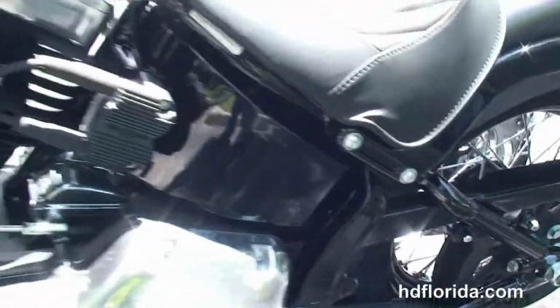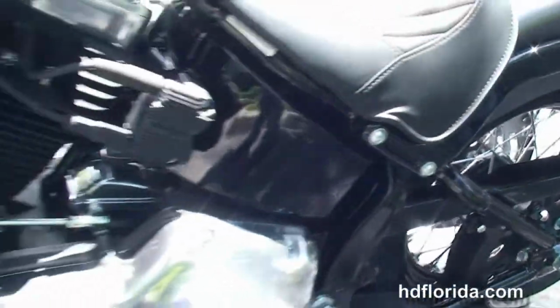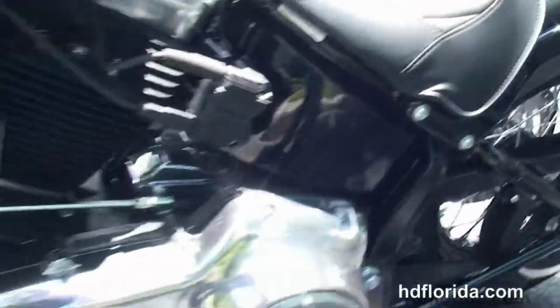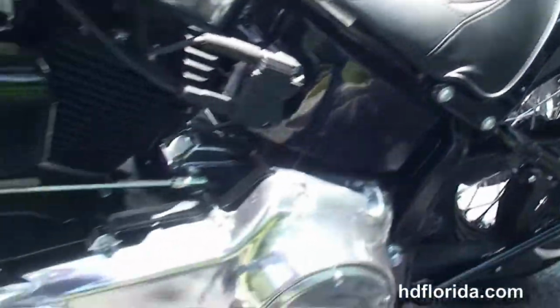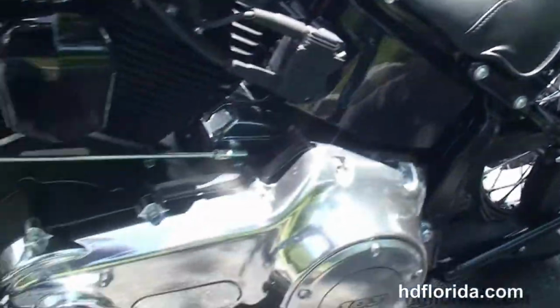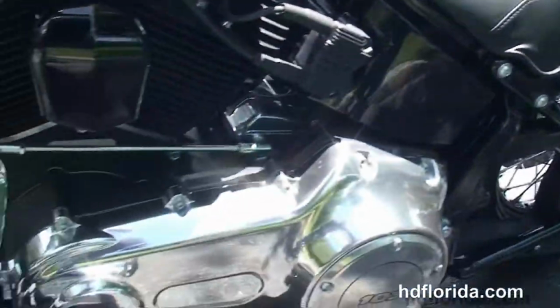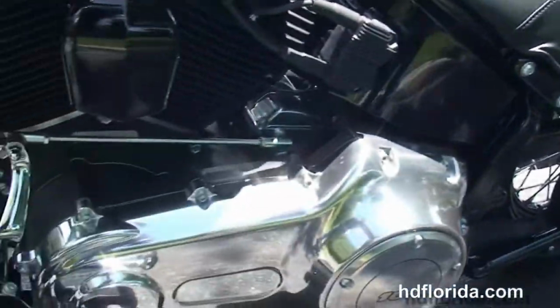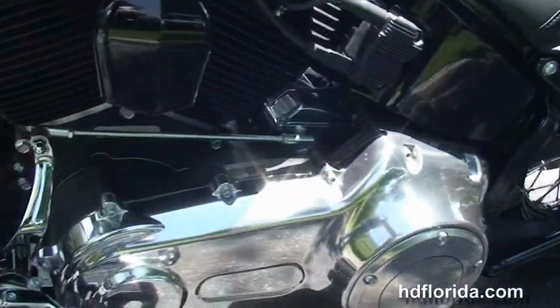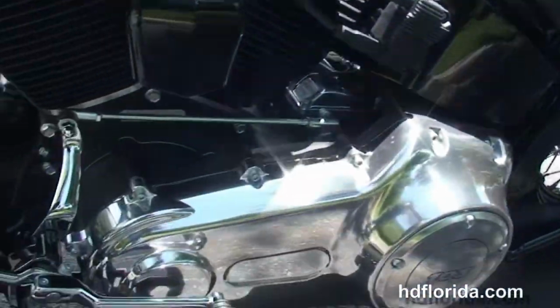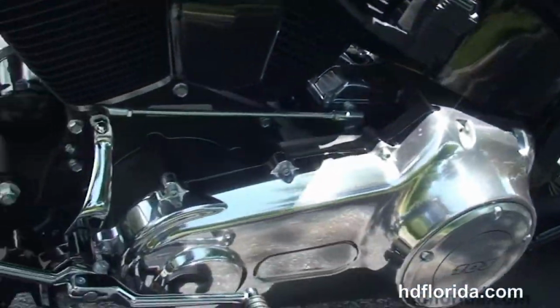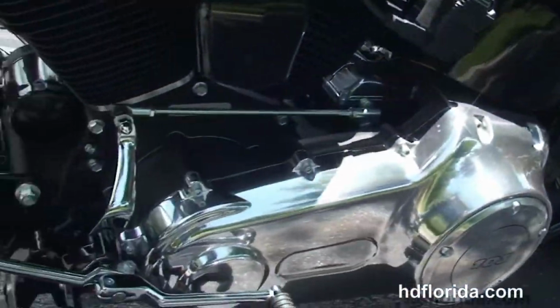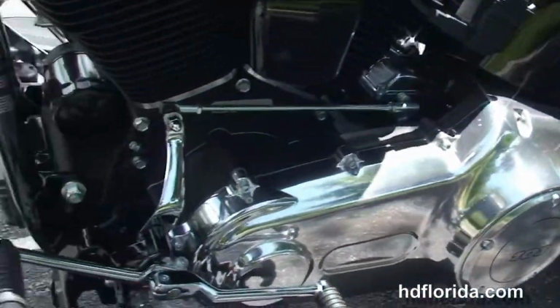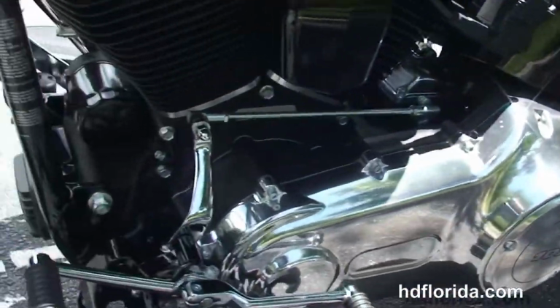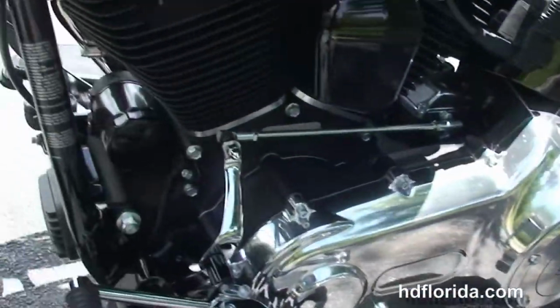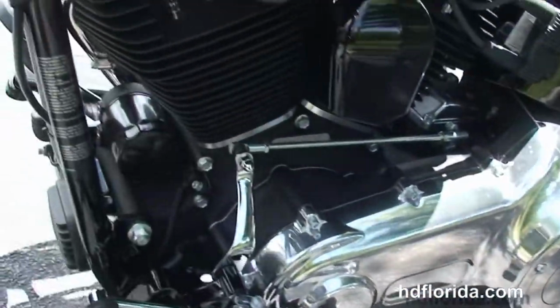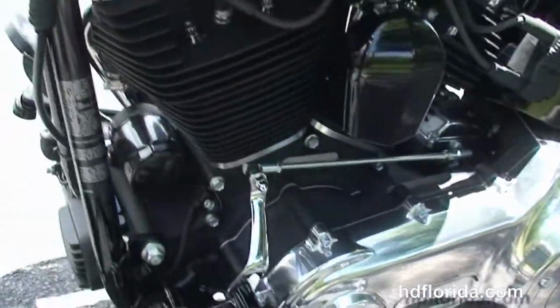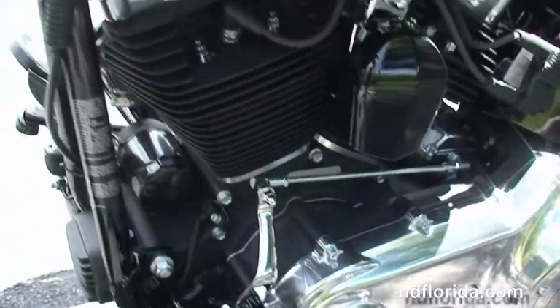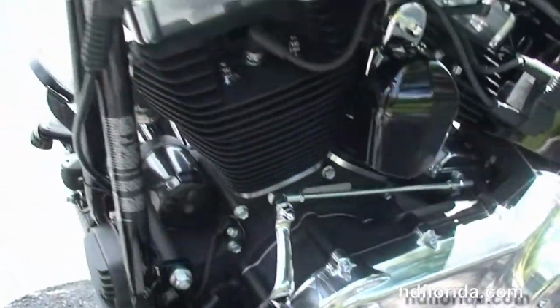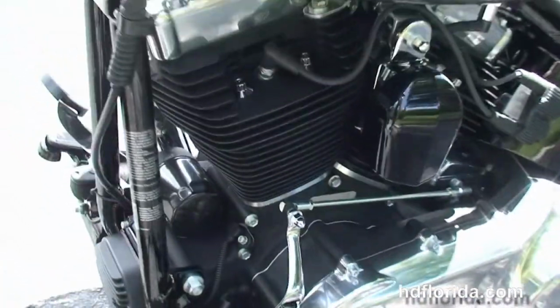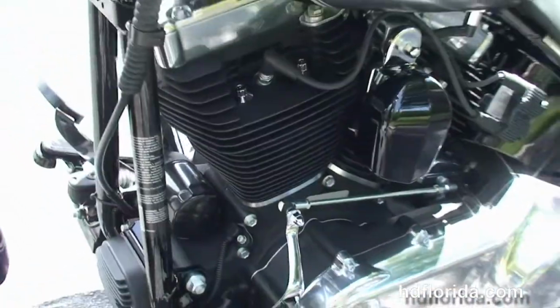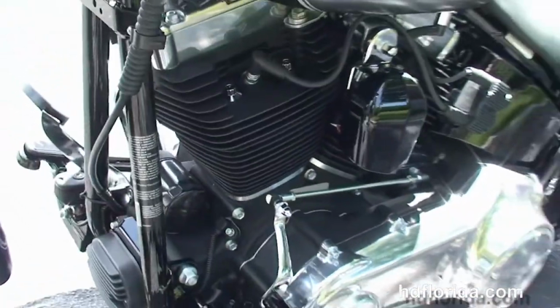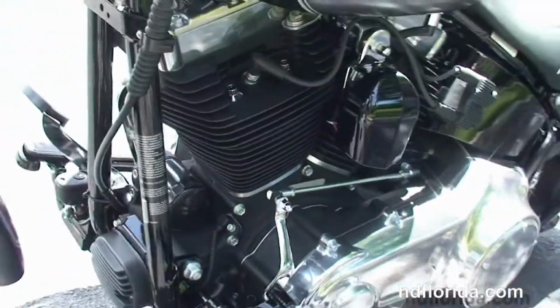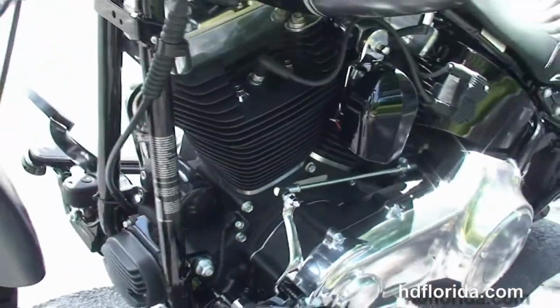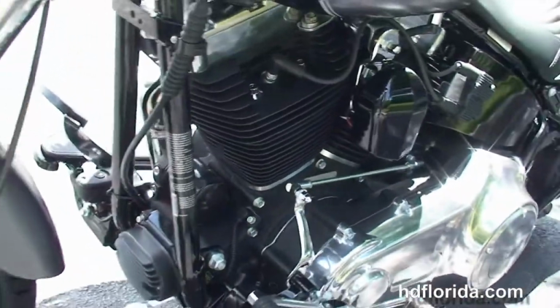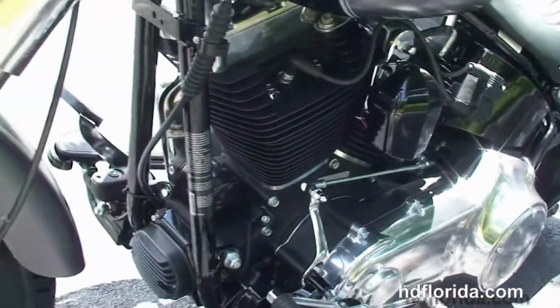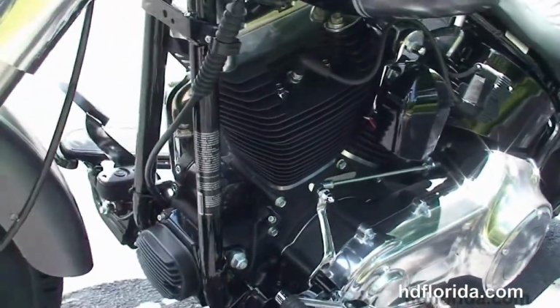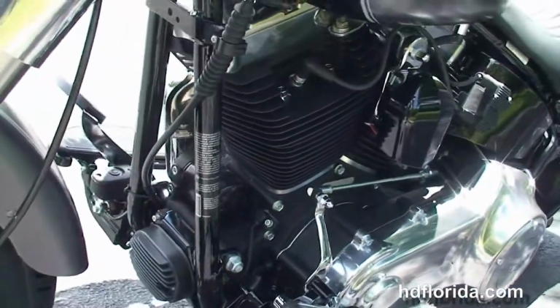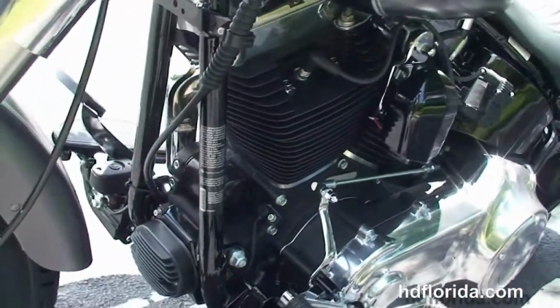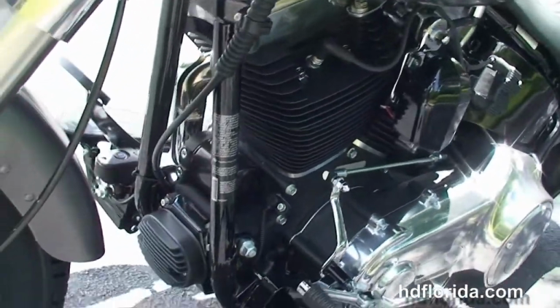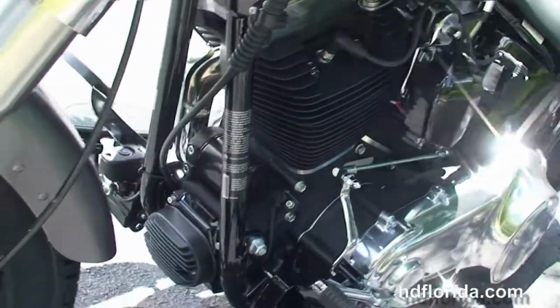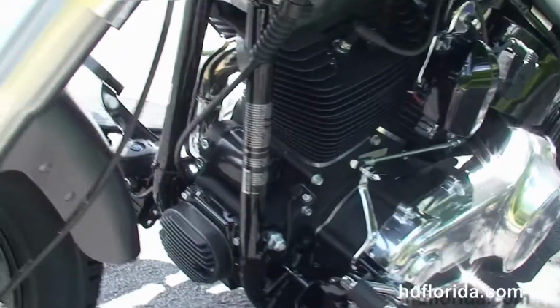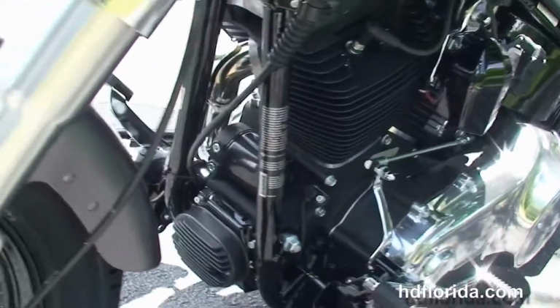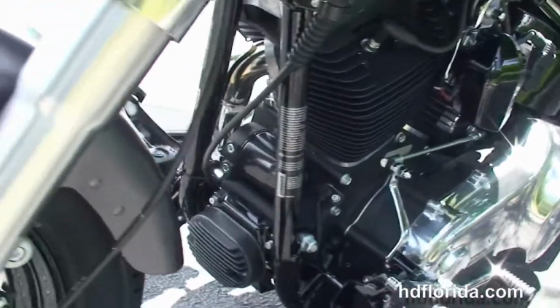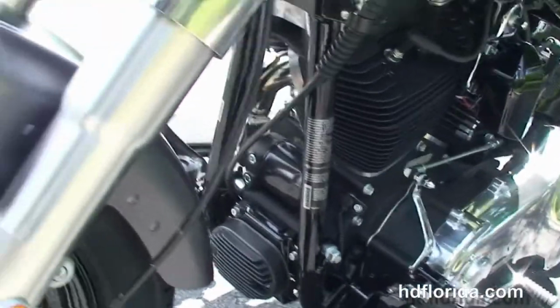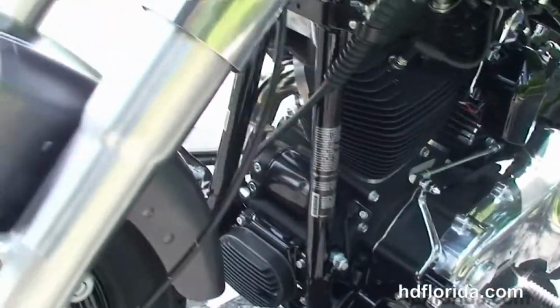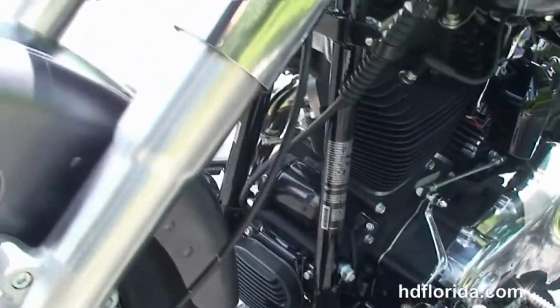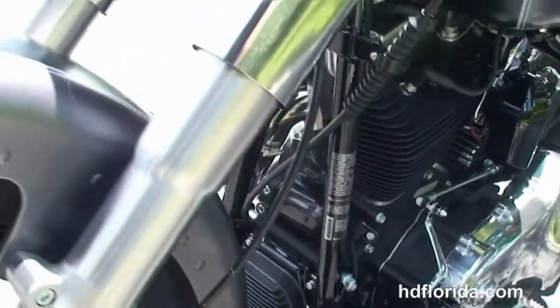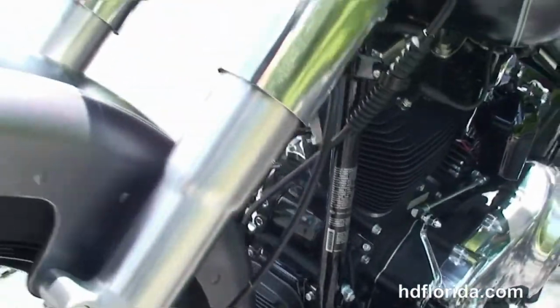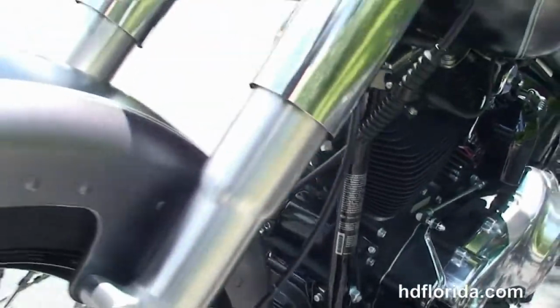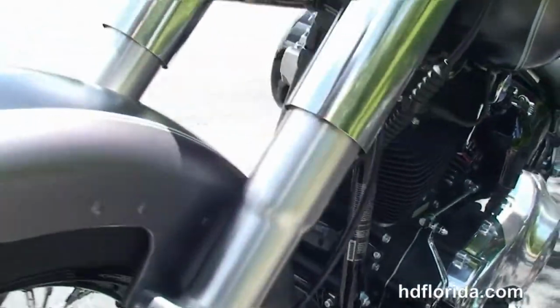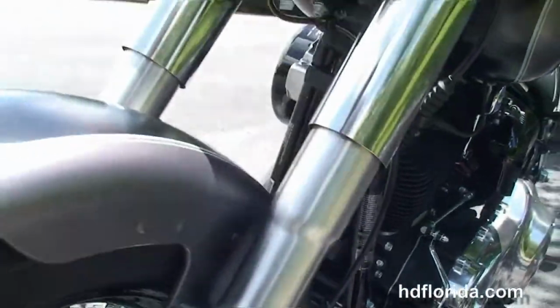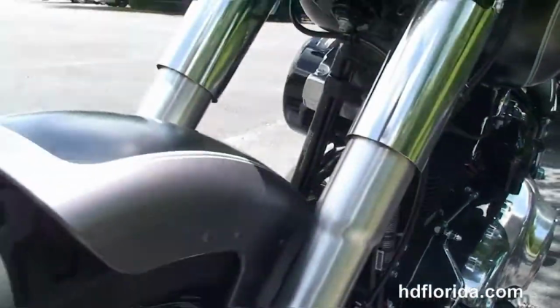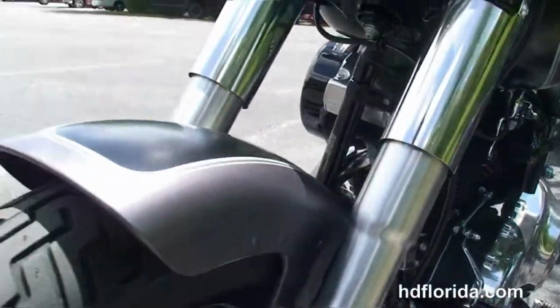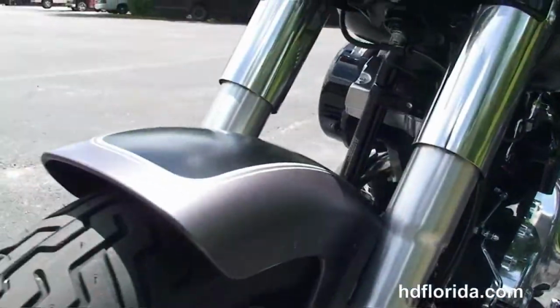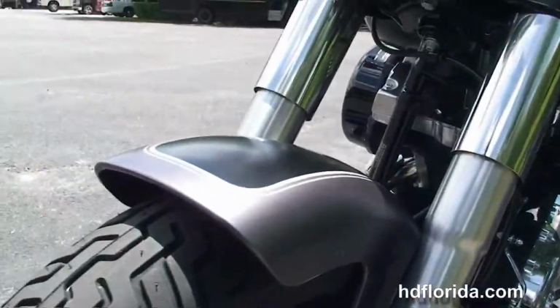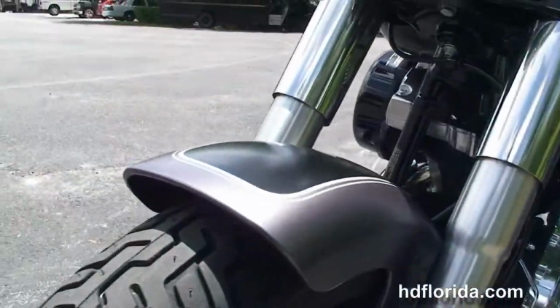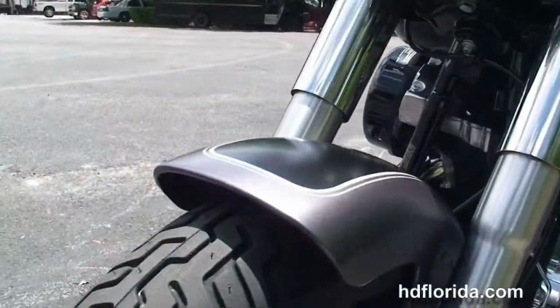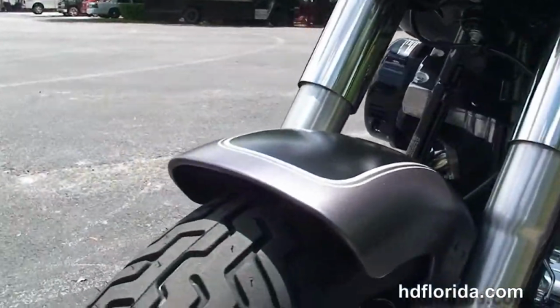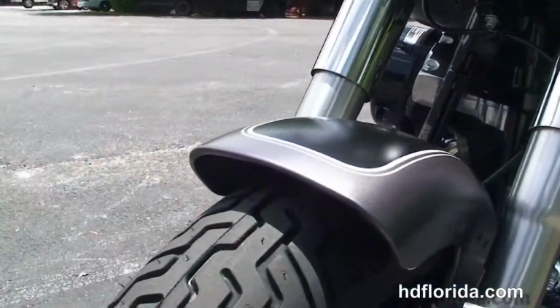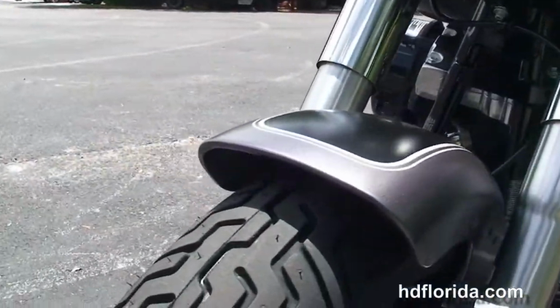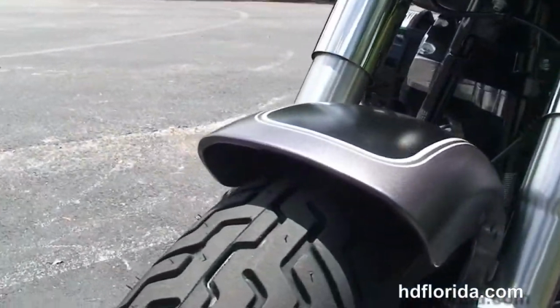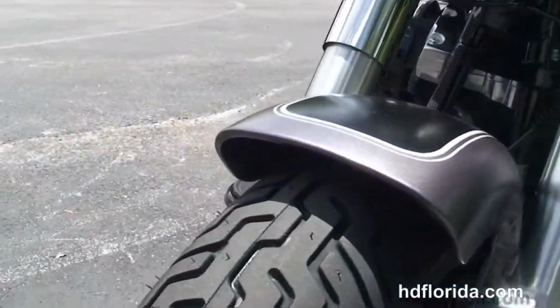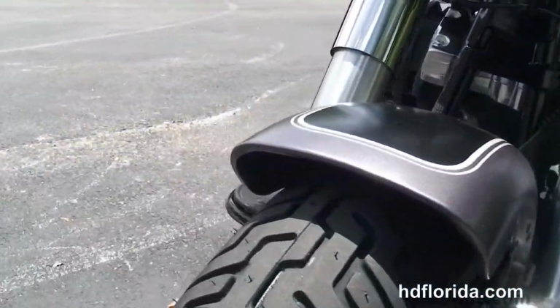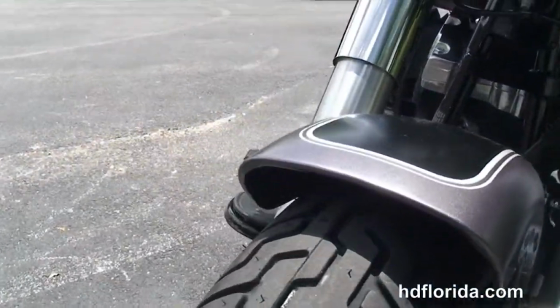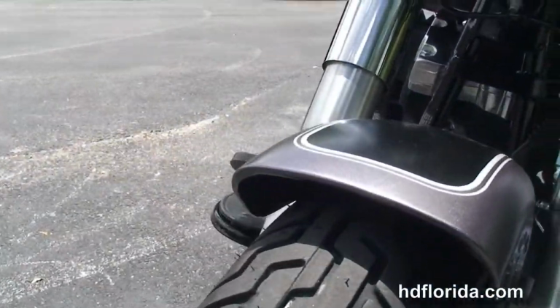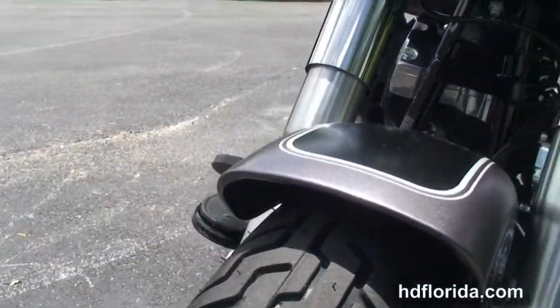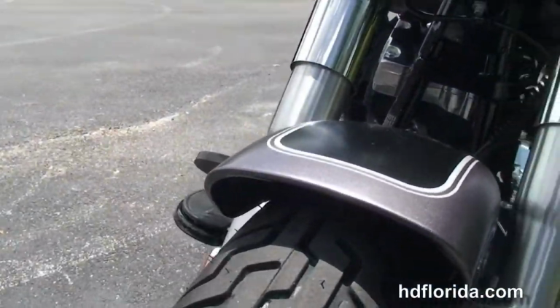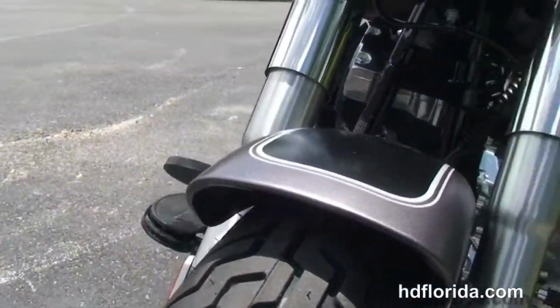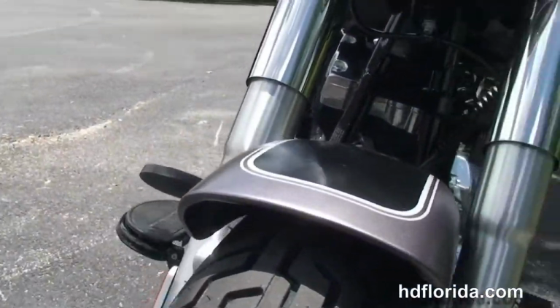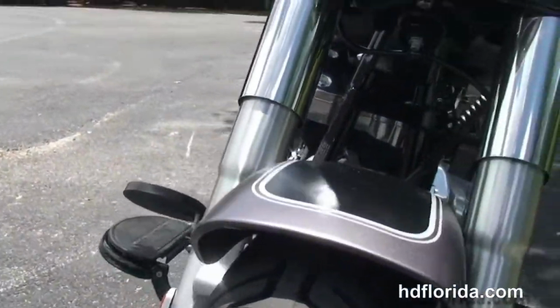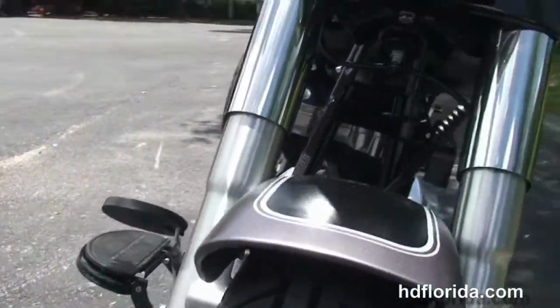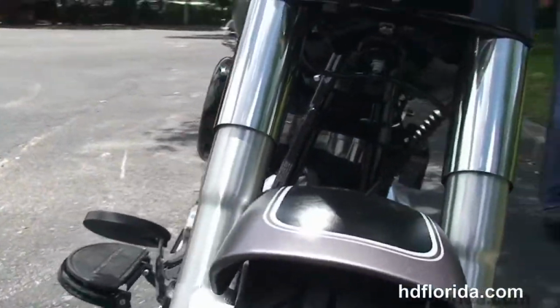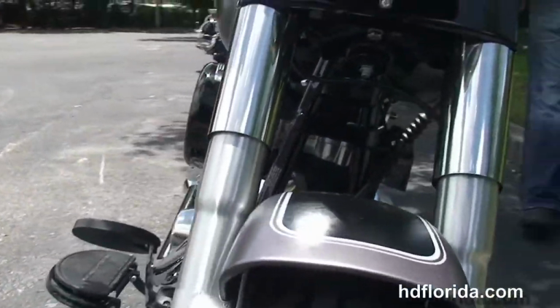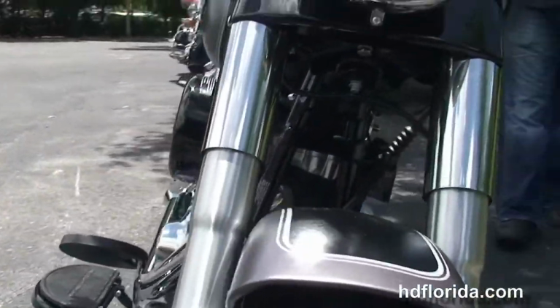Hollywood-style pullback bars with crossbeams. This bike is in charcoal satin and black two-tone paint.